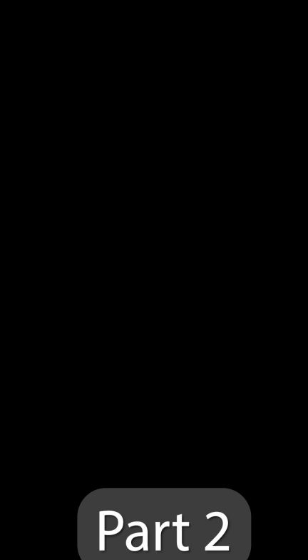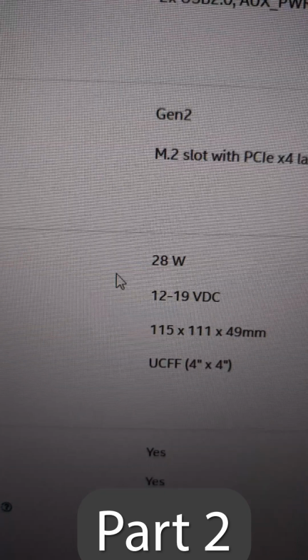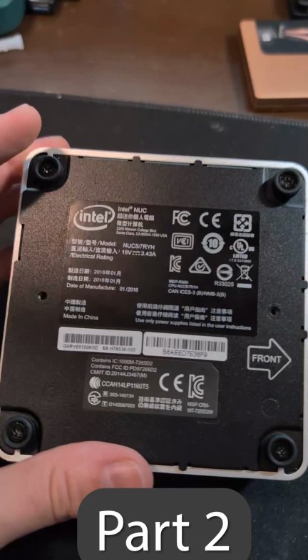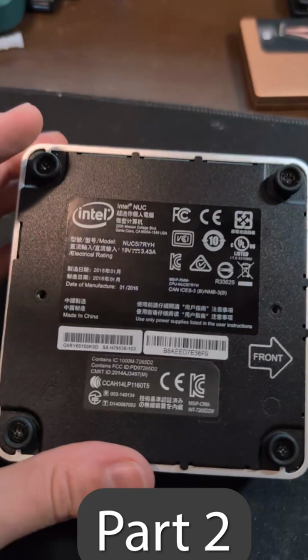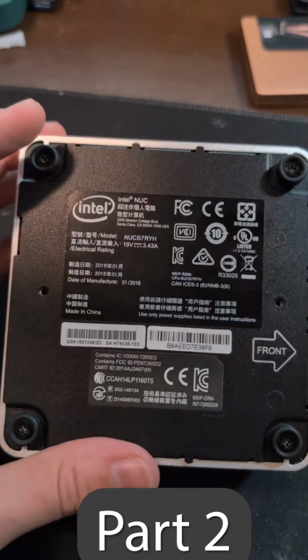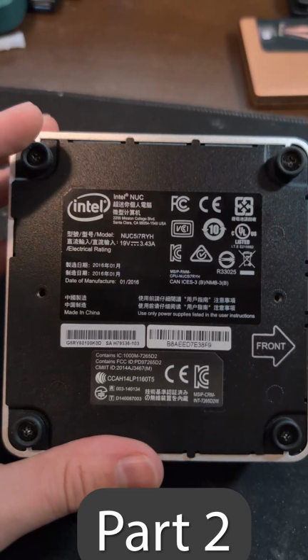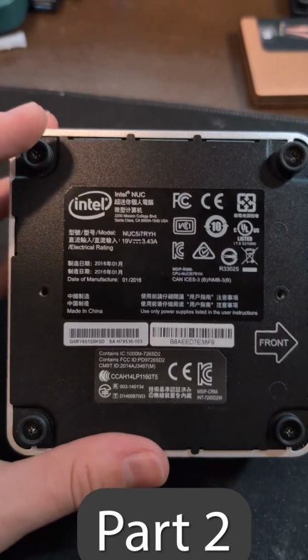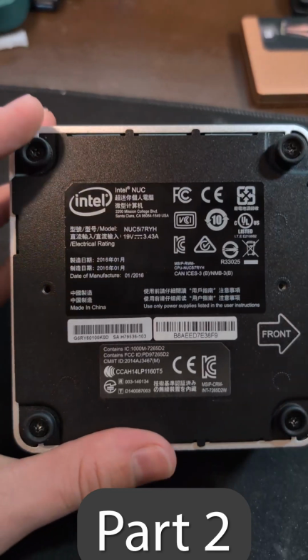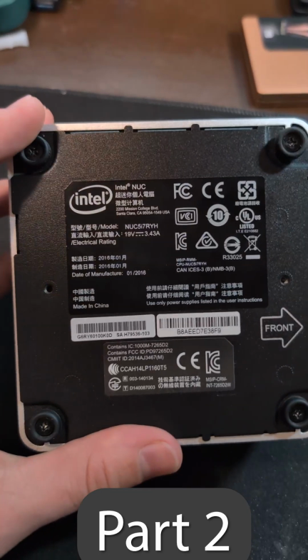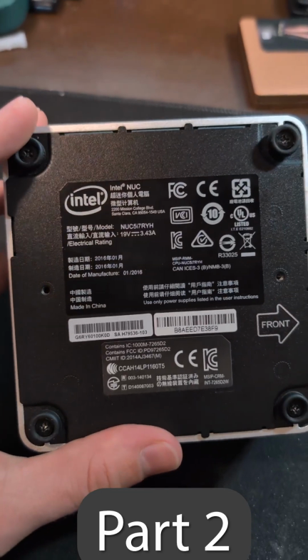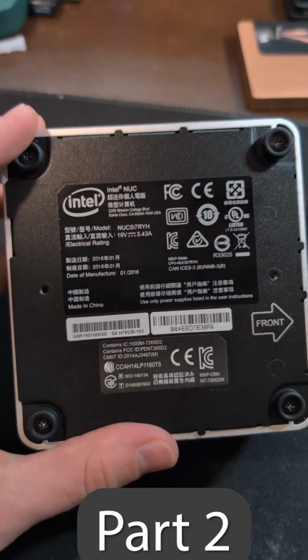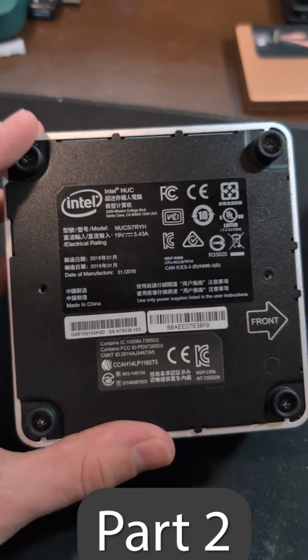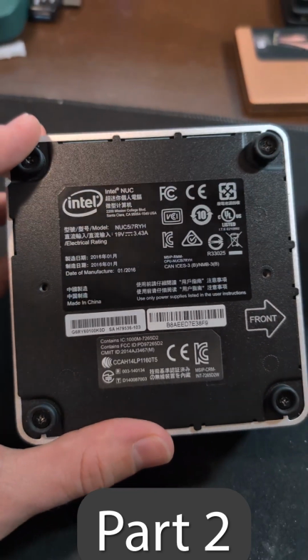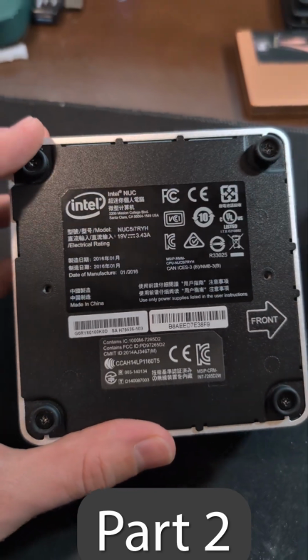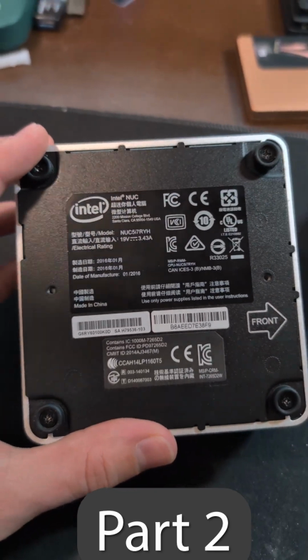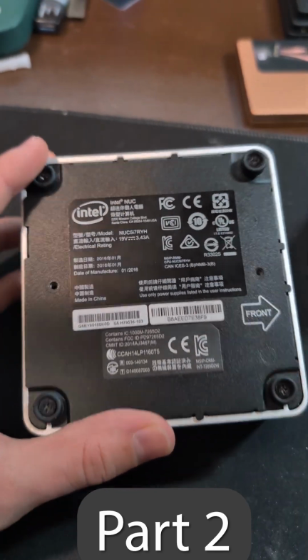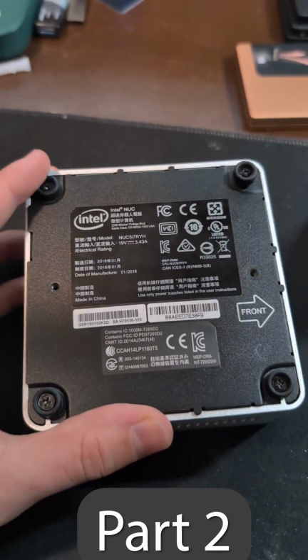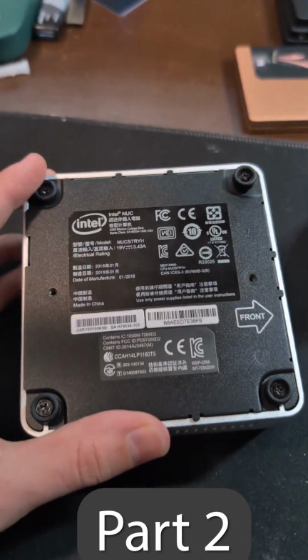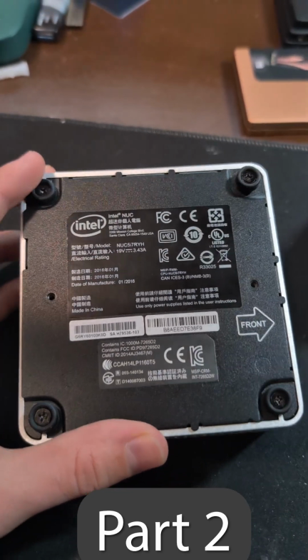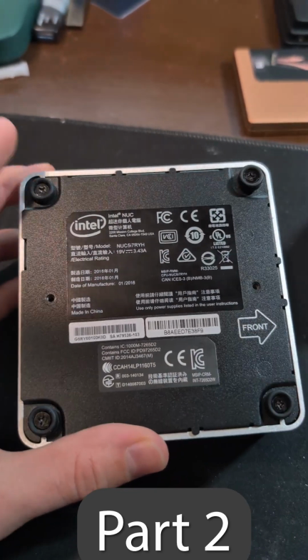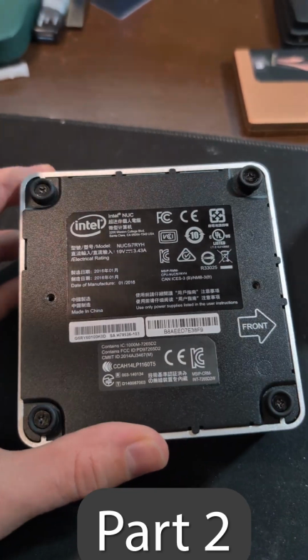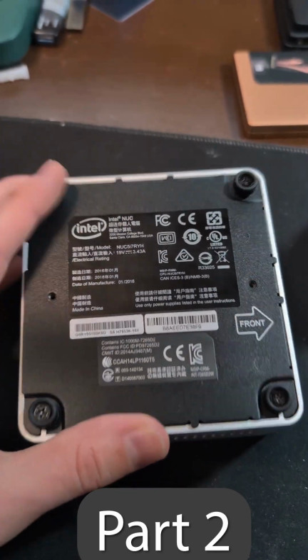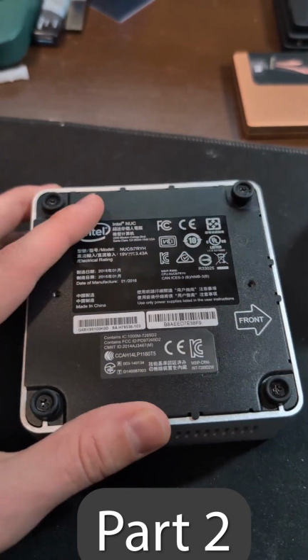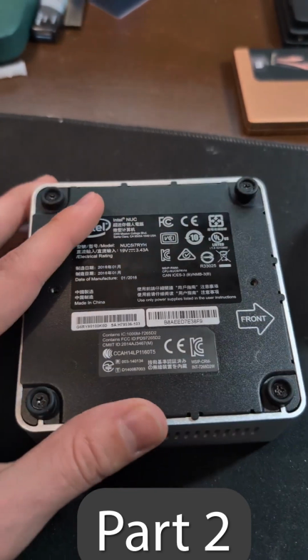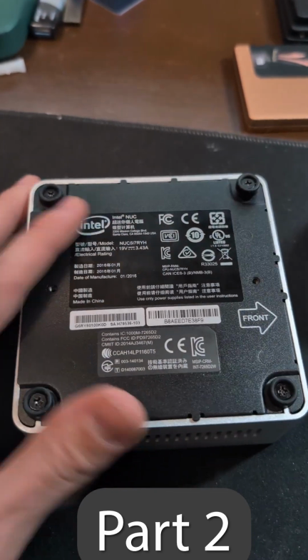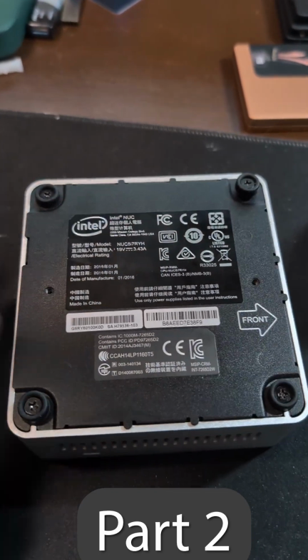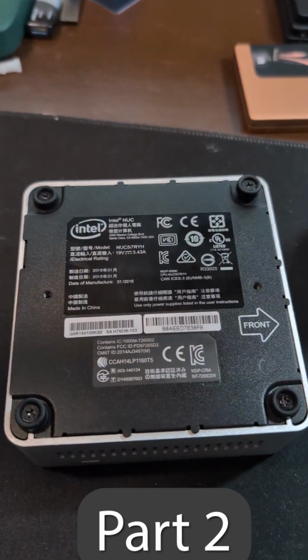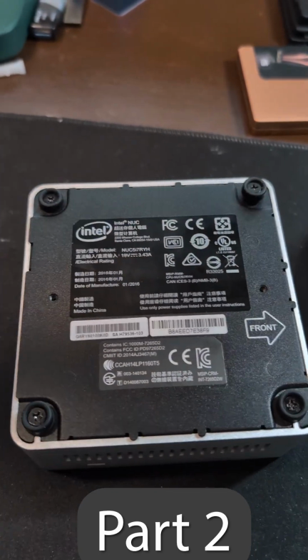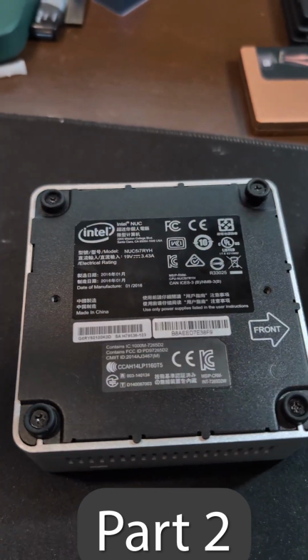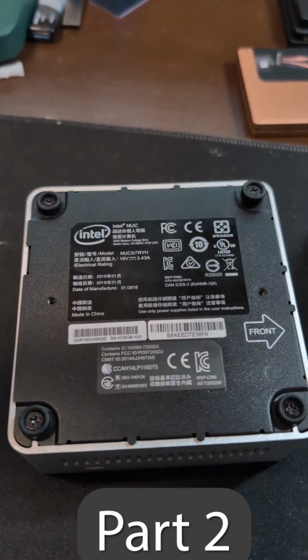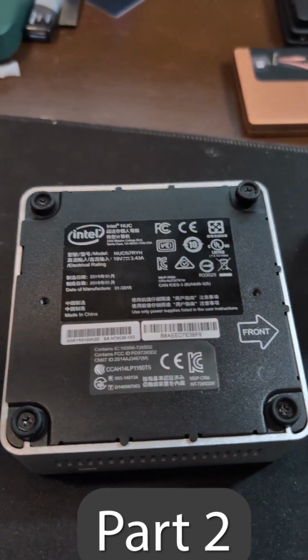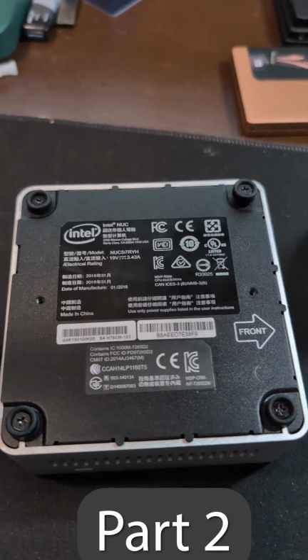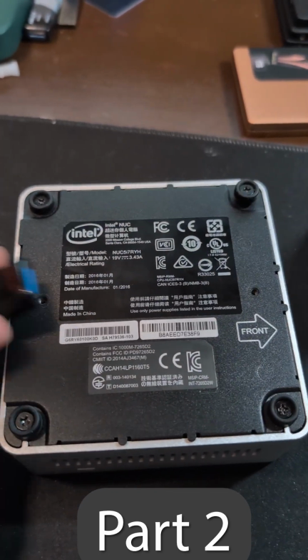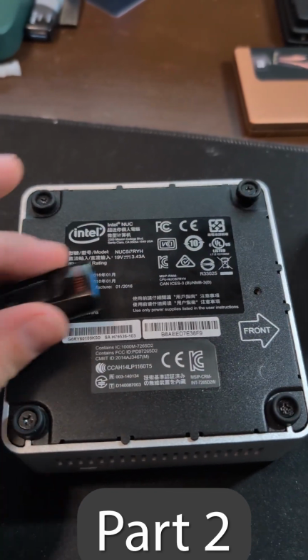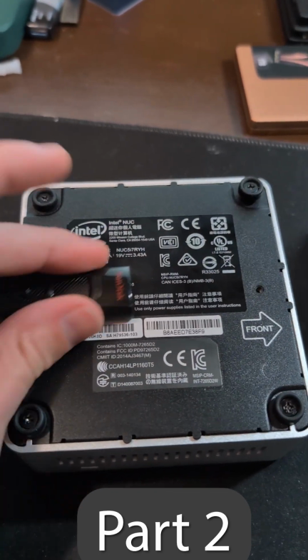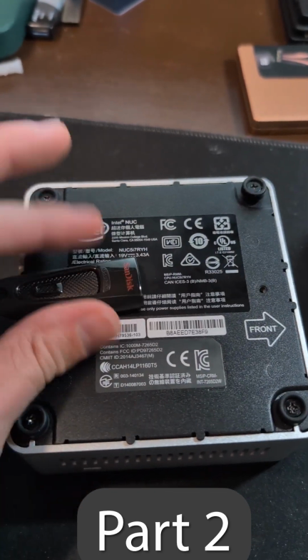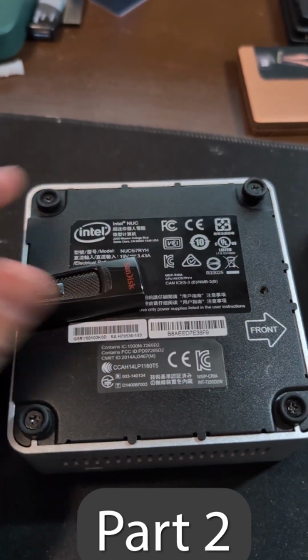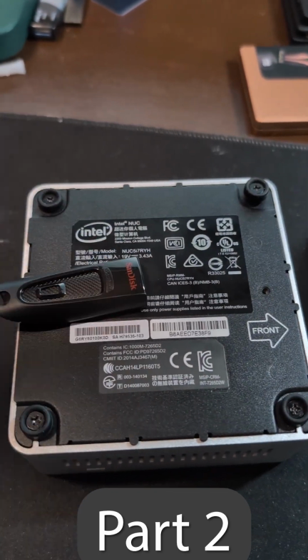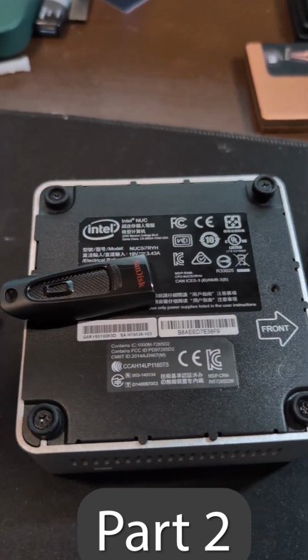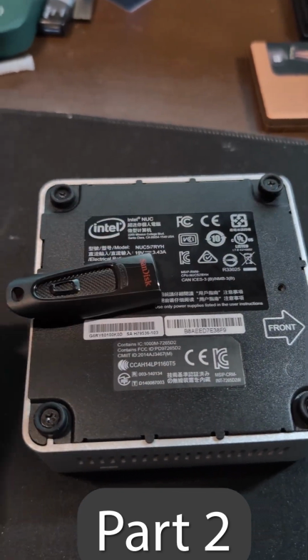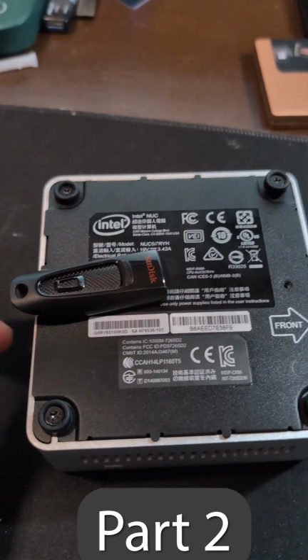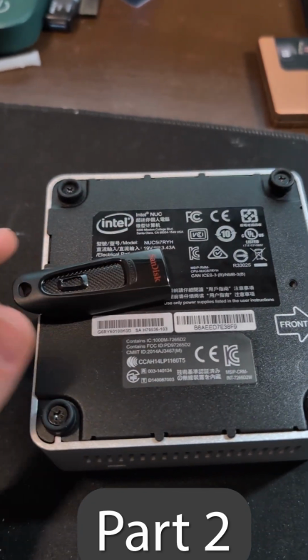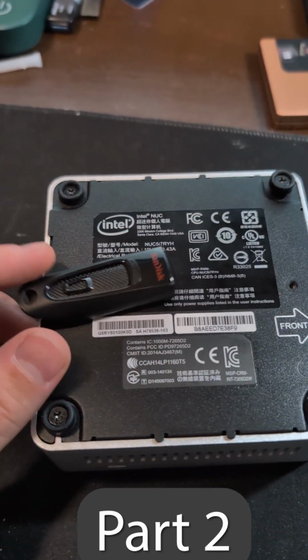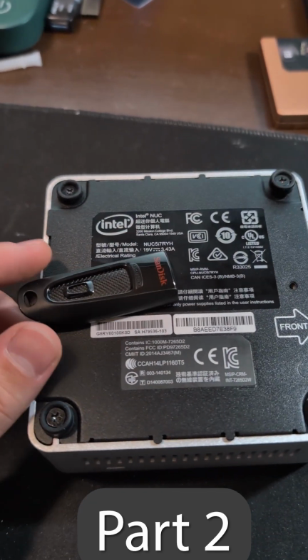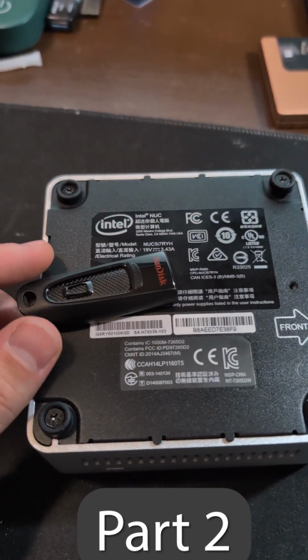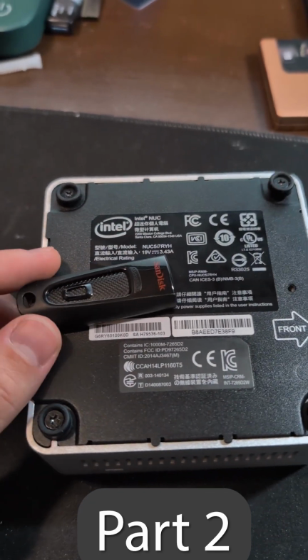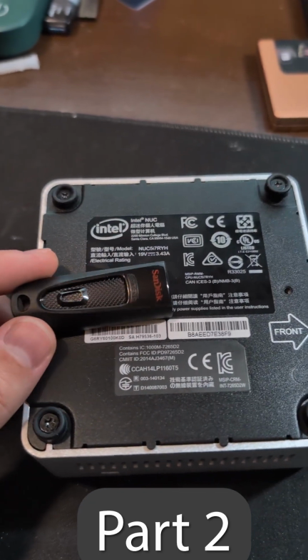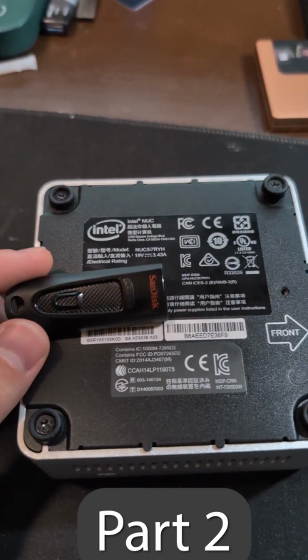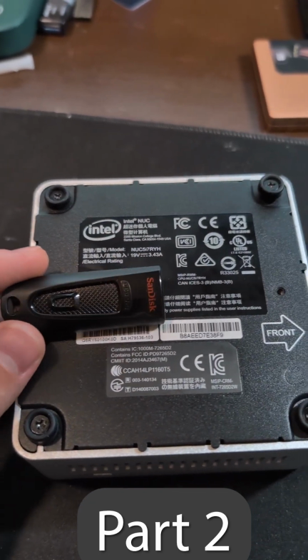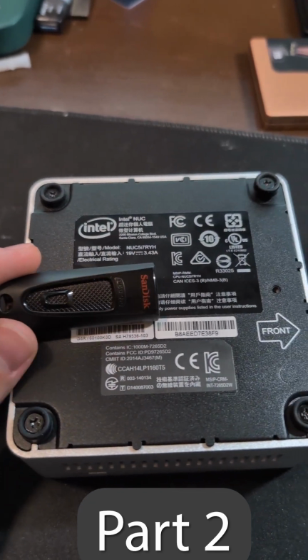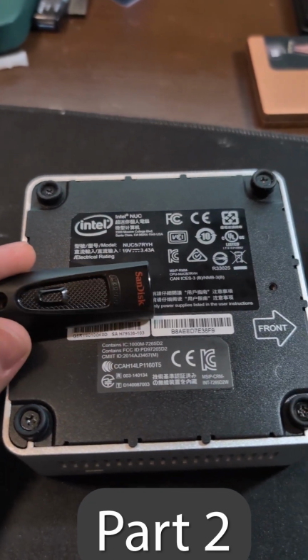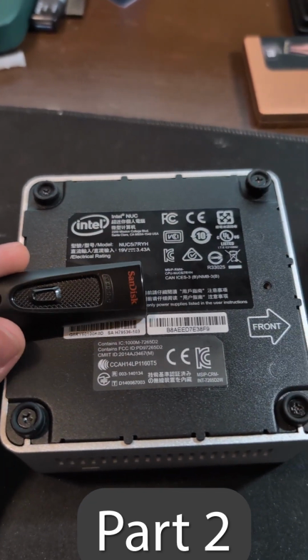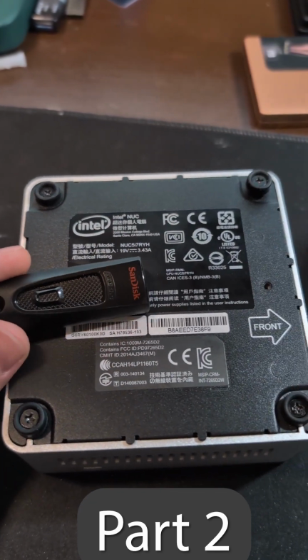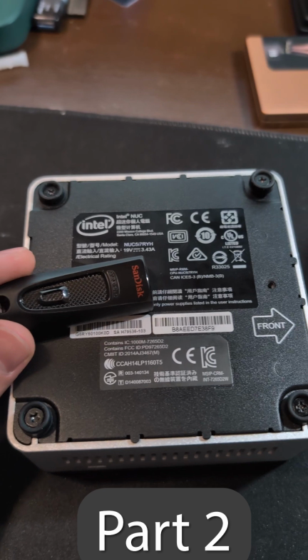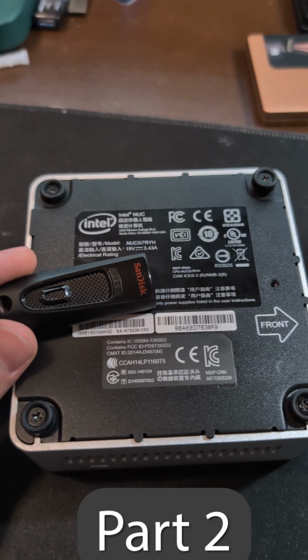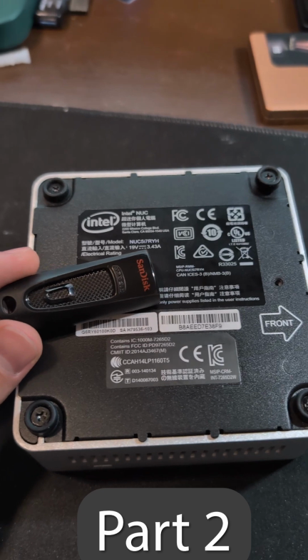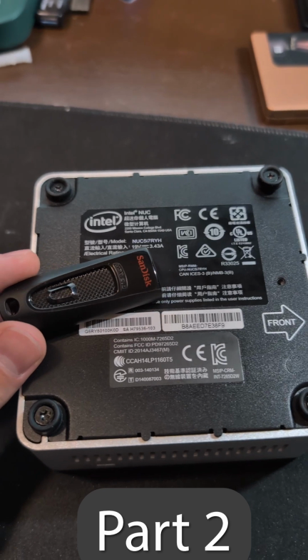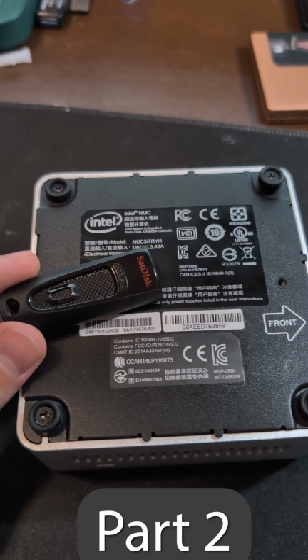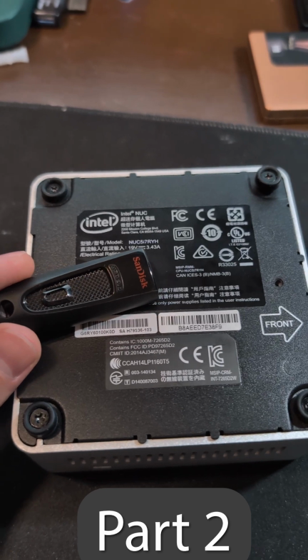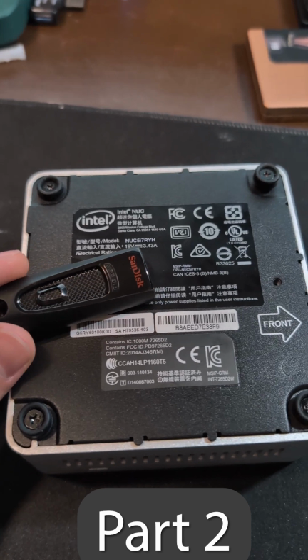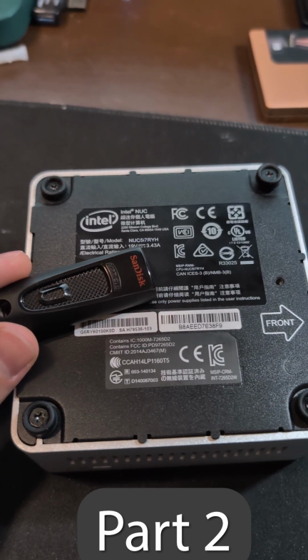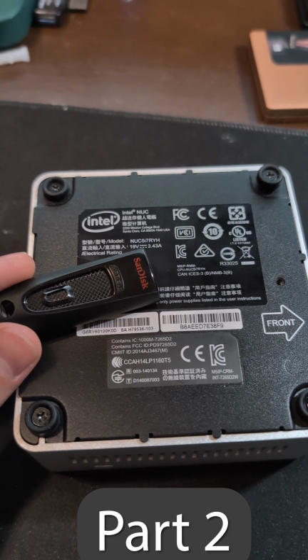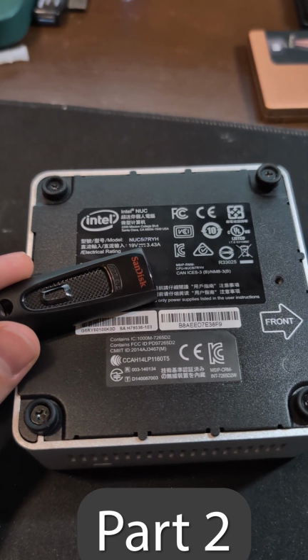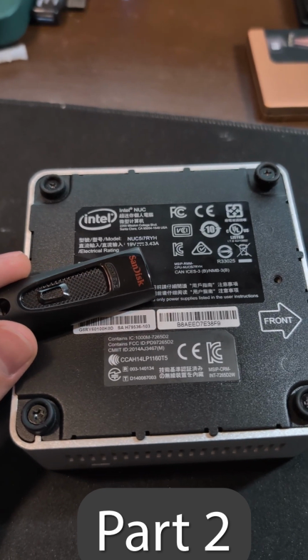So rather than this going in a trash bin, it's going to get some upgraded parts, a Ubuntu installation, and a Kubernetes cluster.